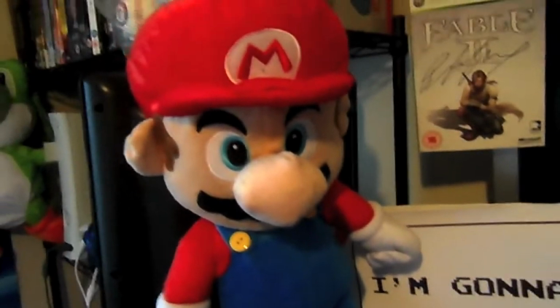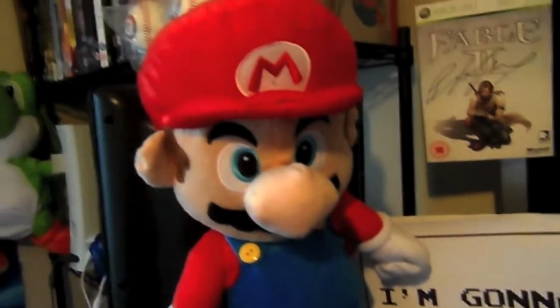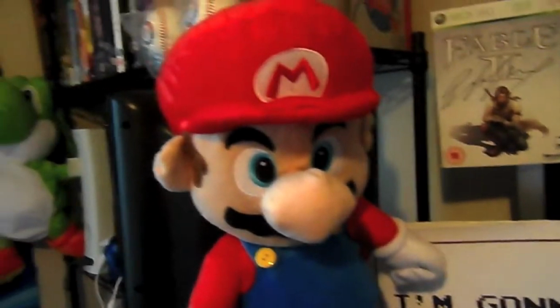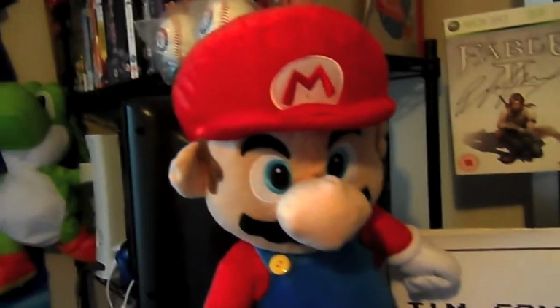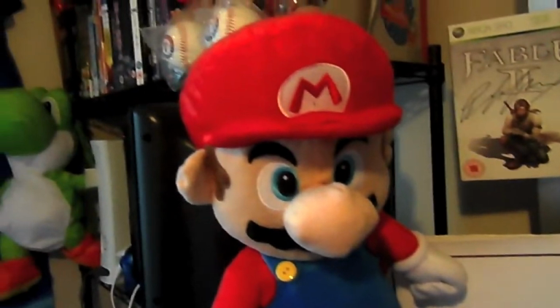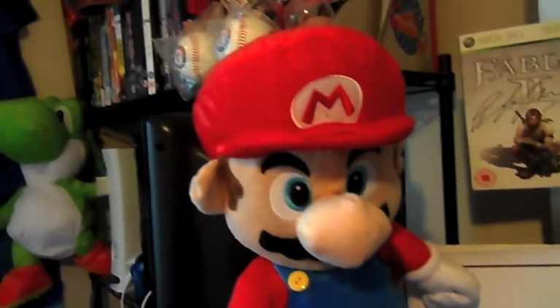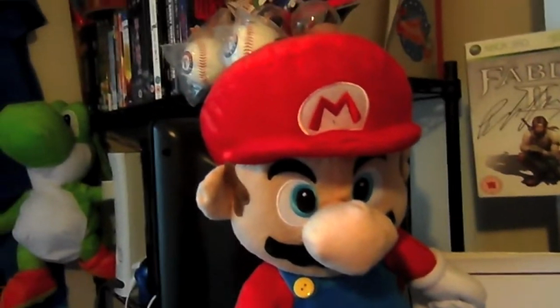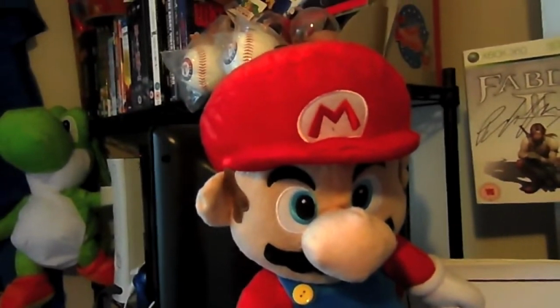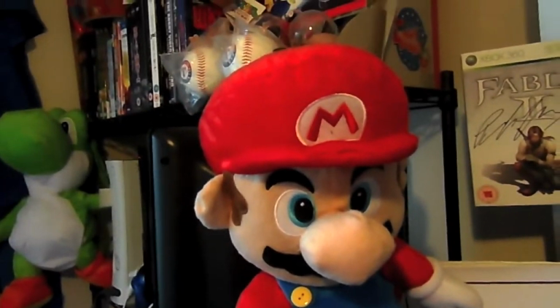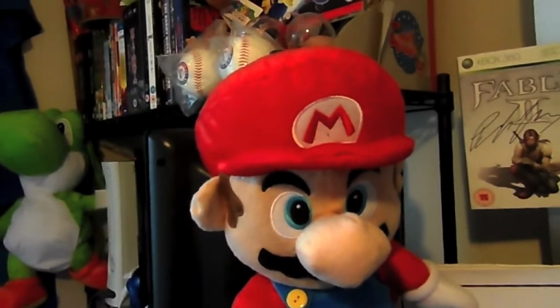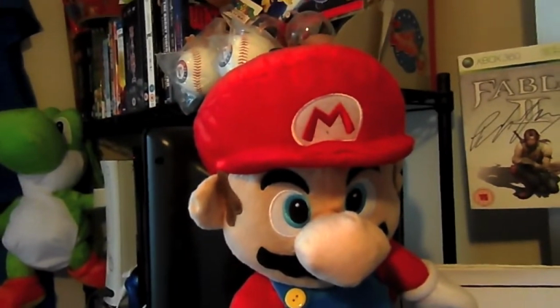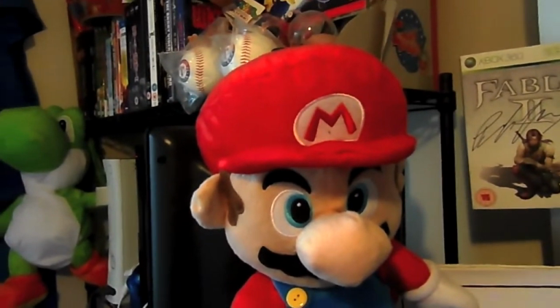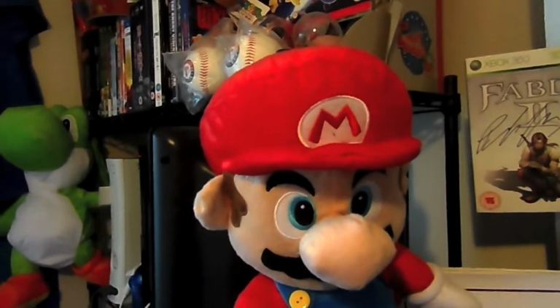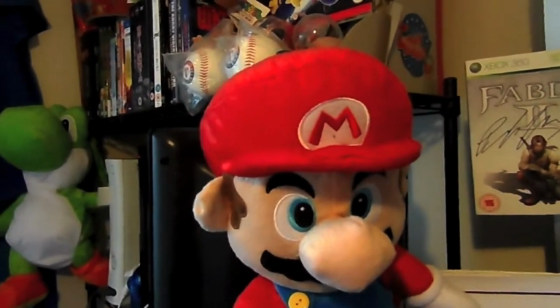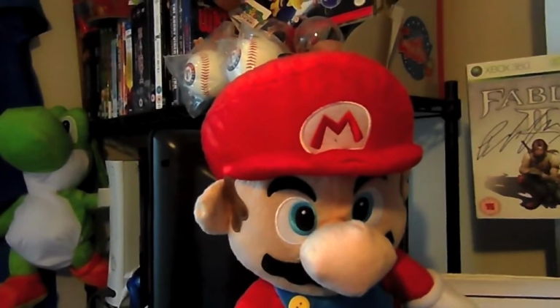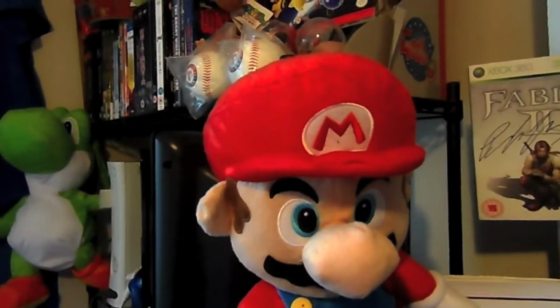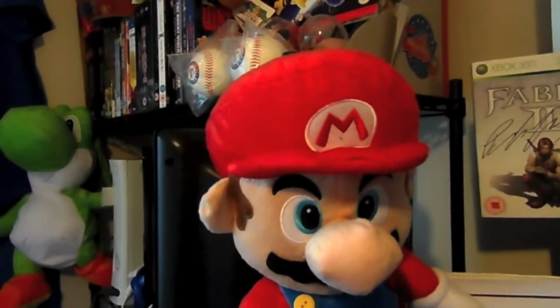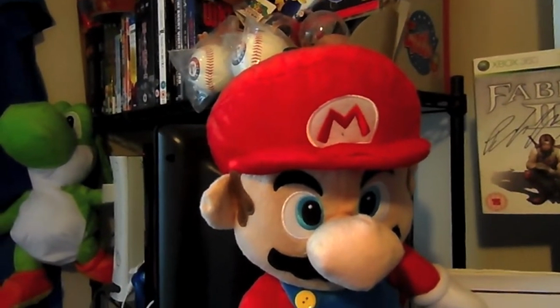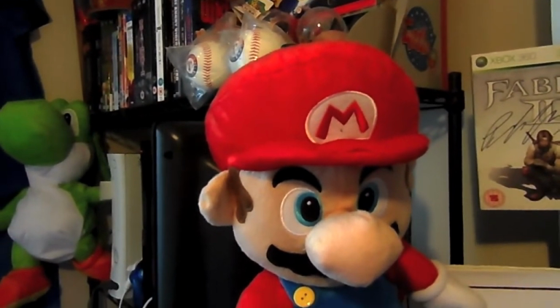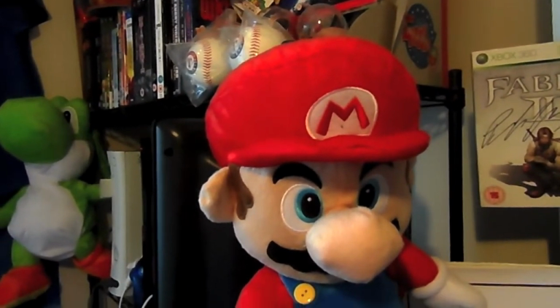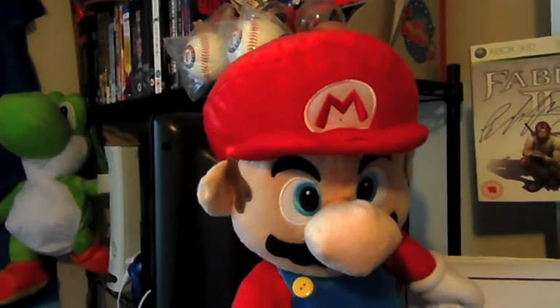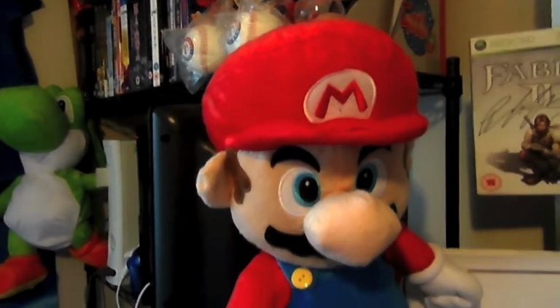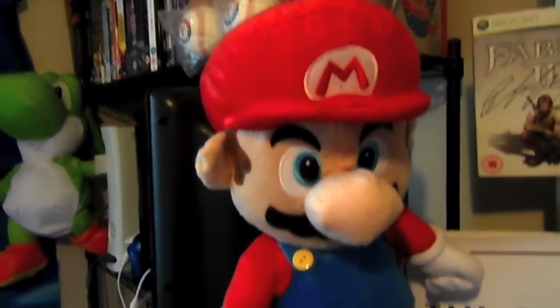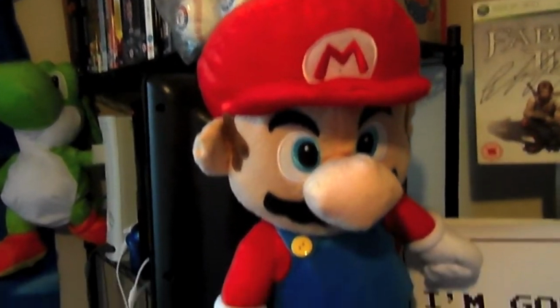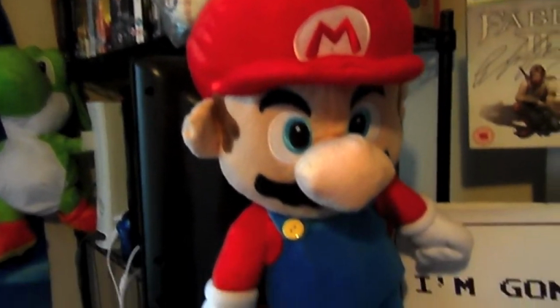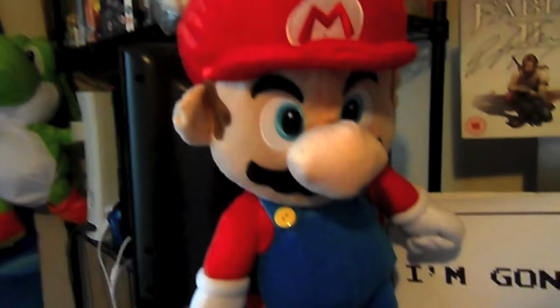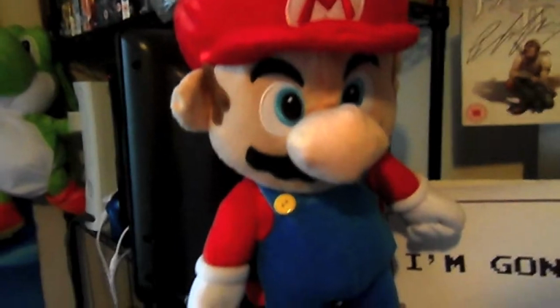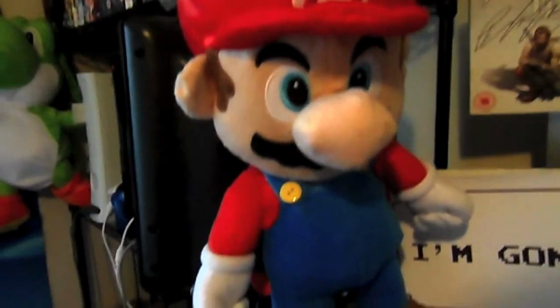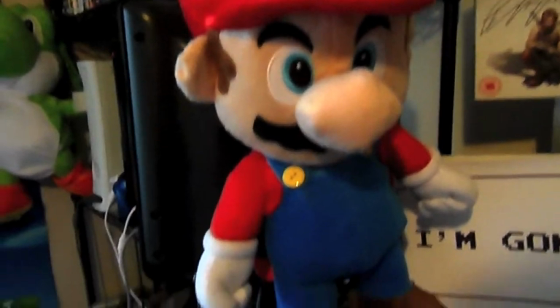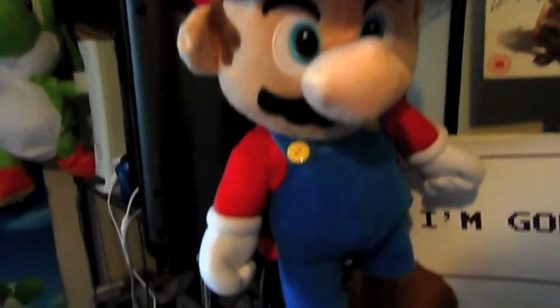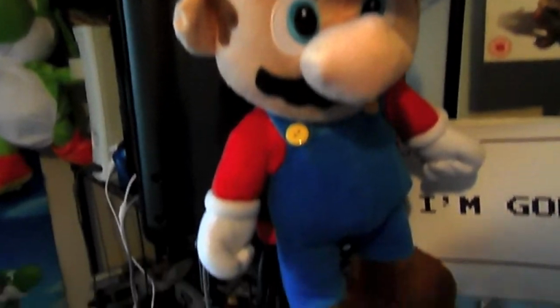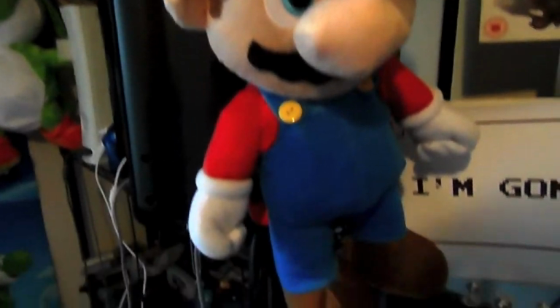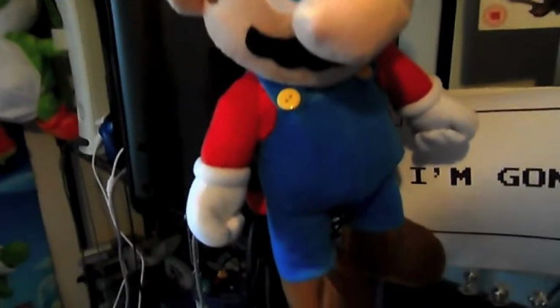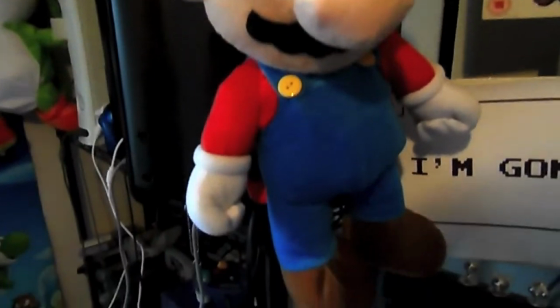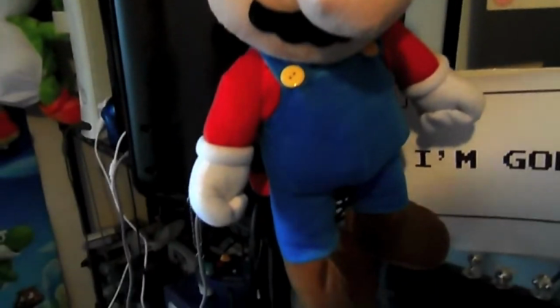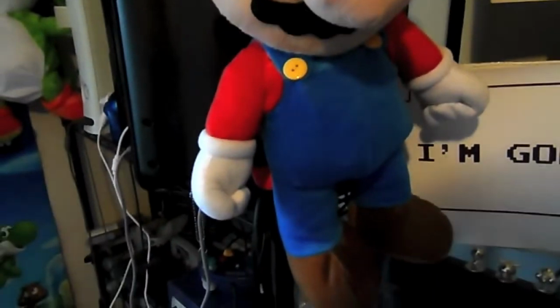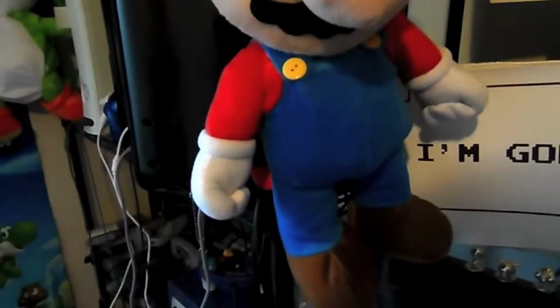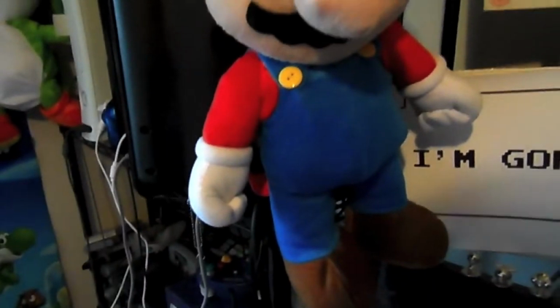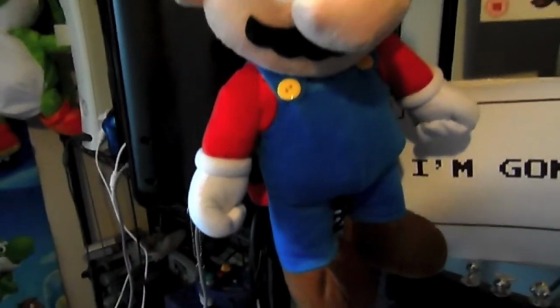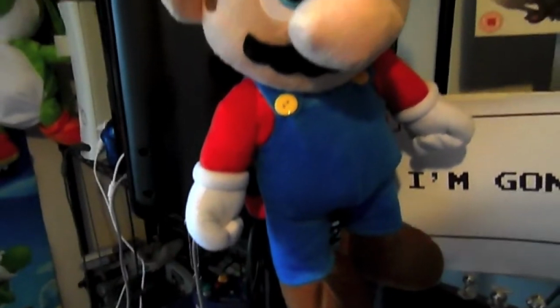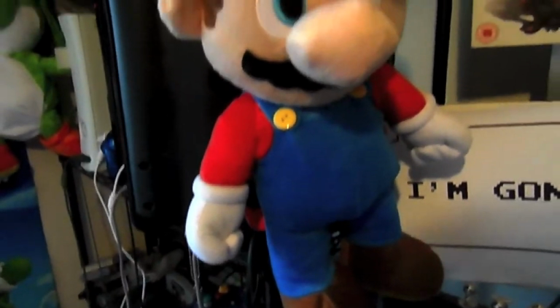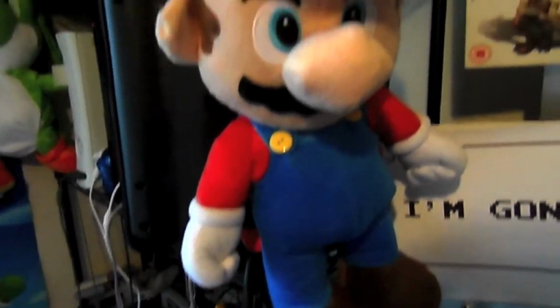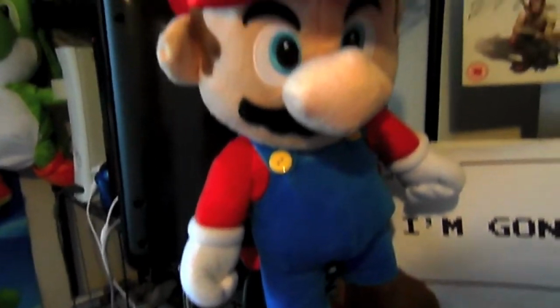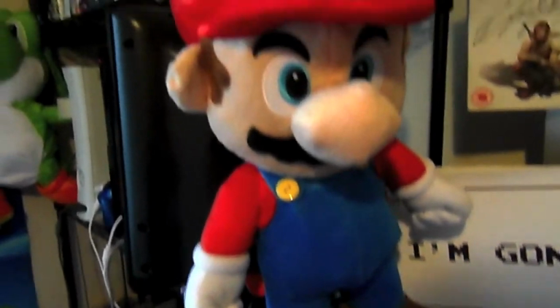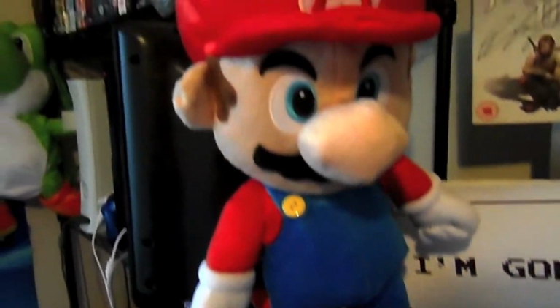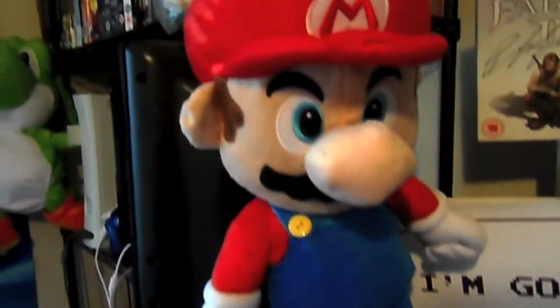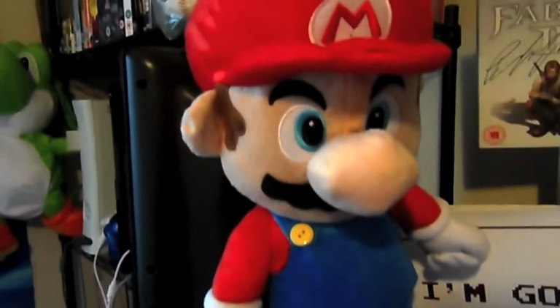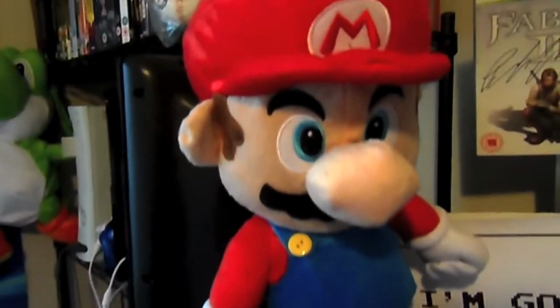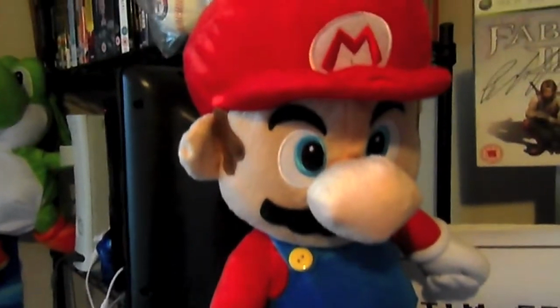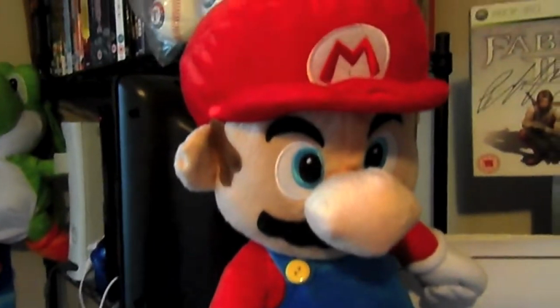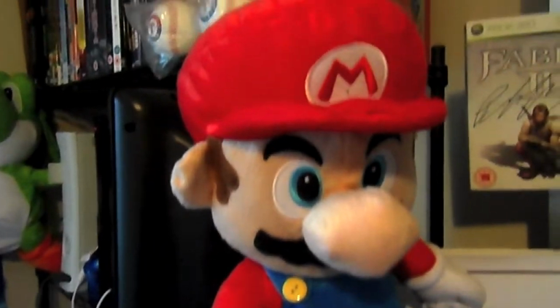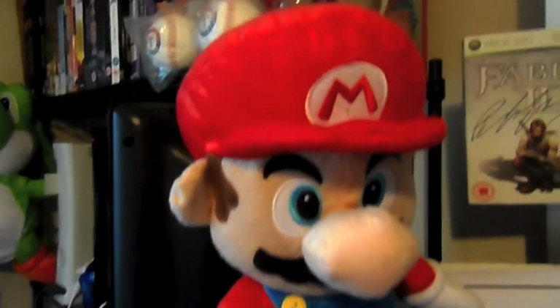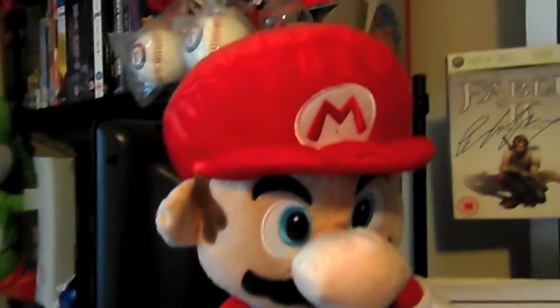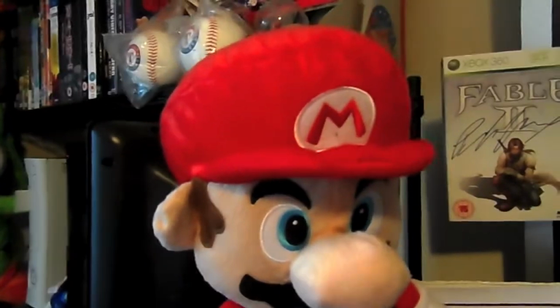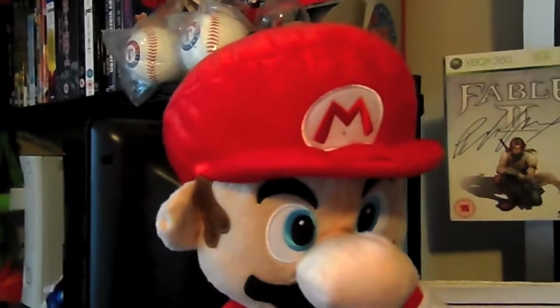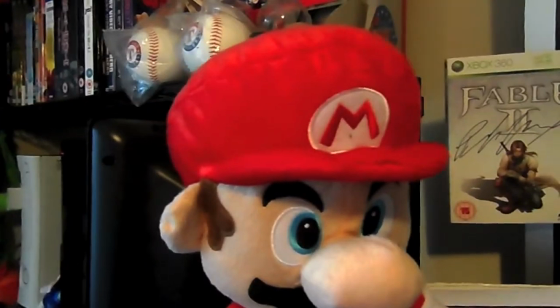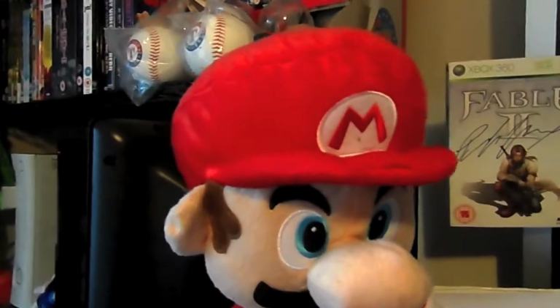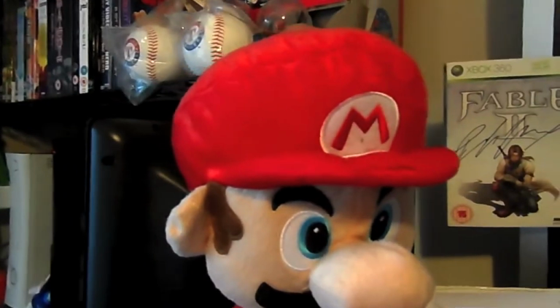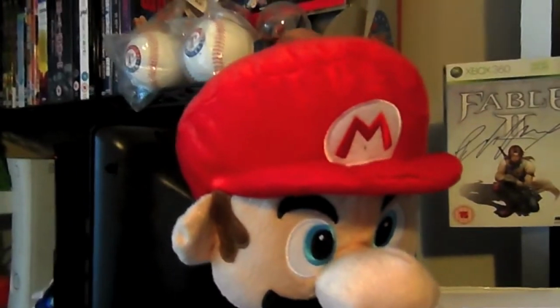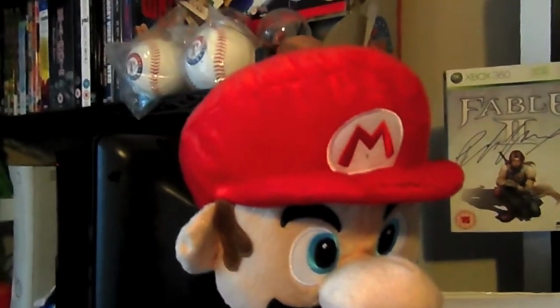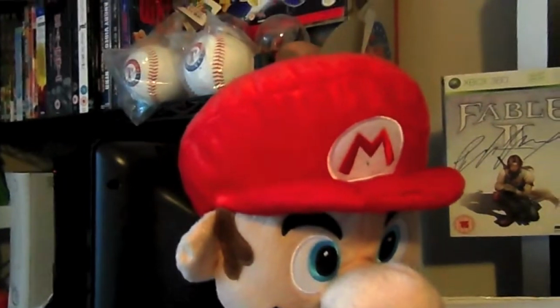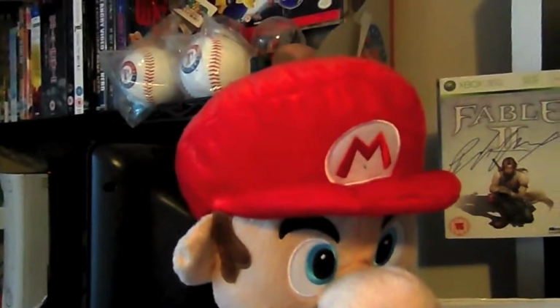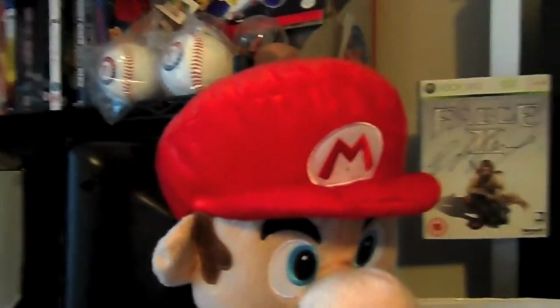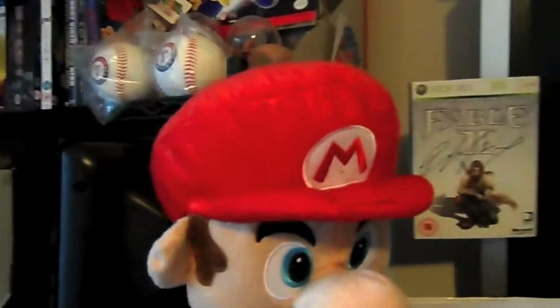Here we have a Mario backpack which can only just about hold the DS, and which goes in the back of his head.